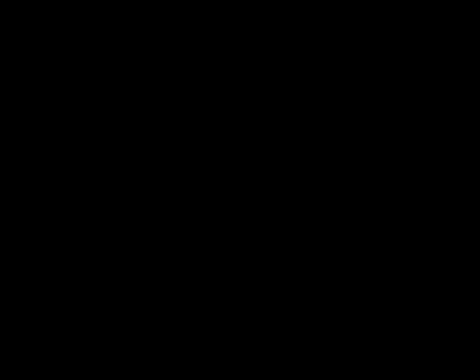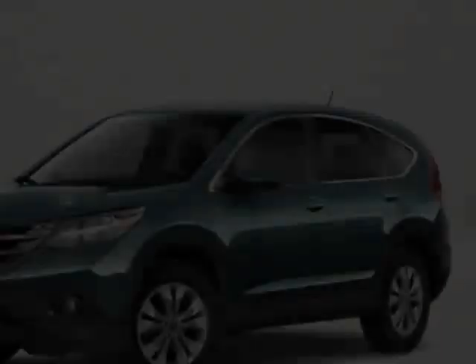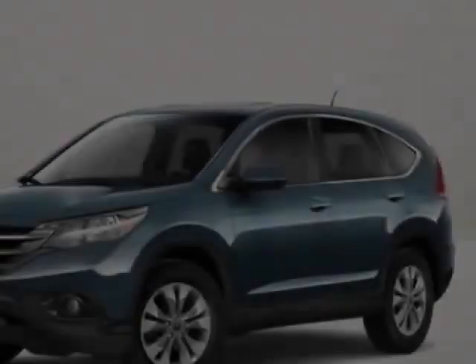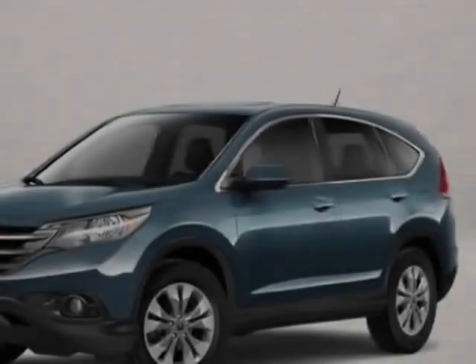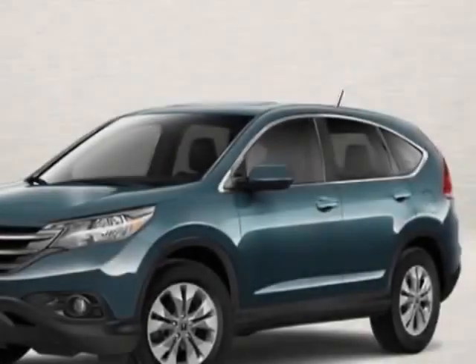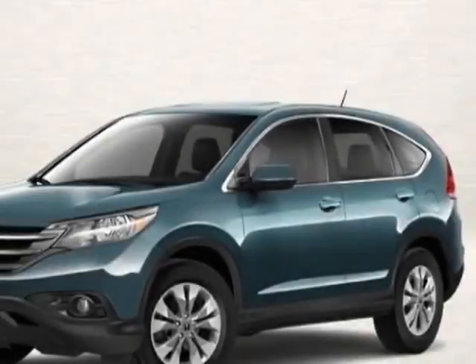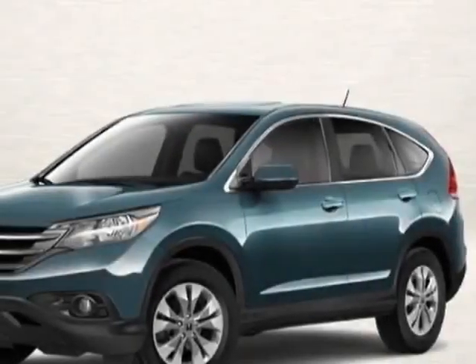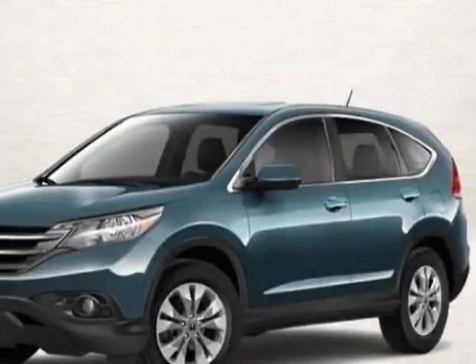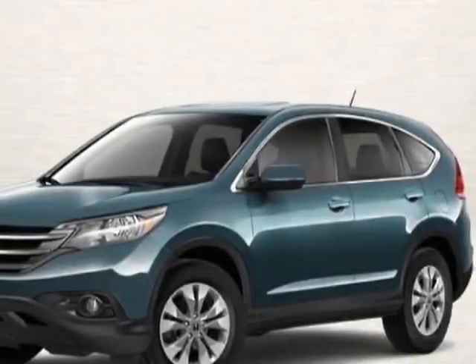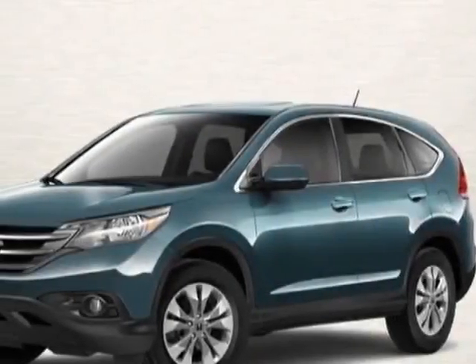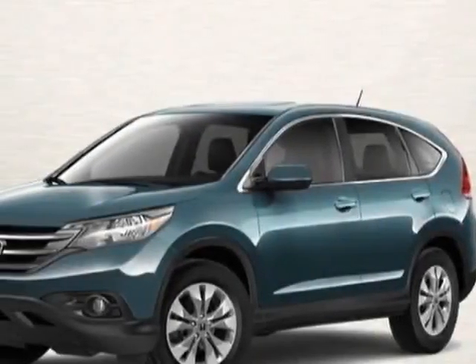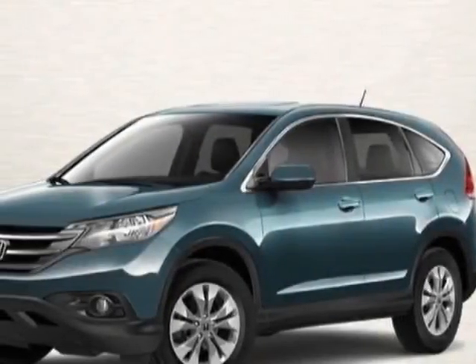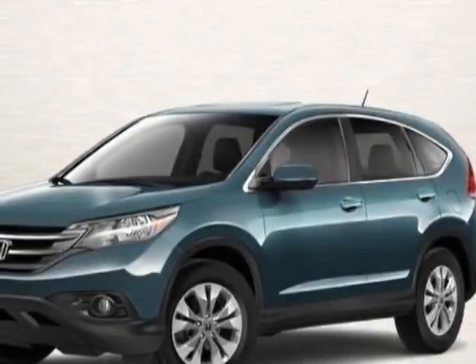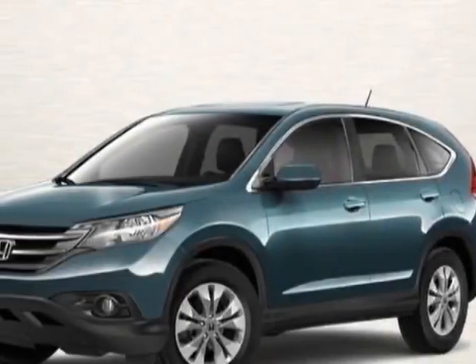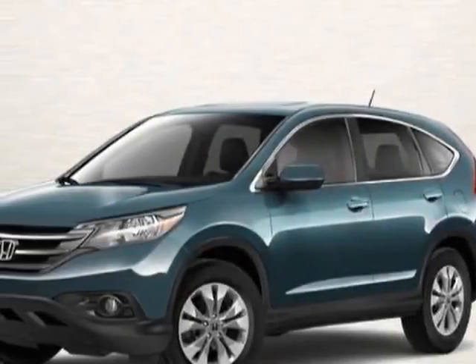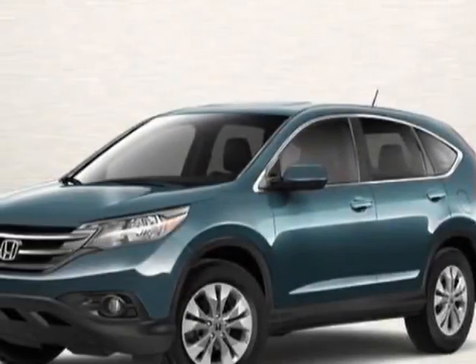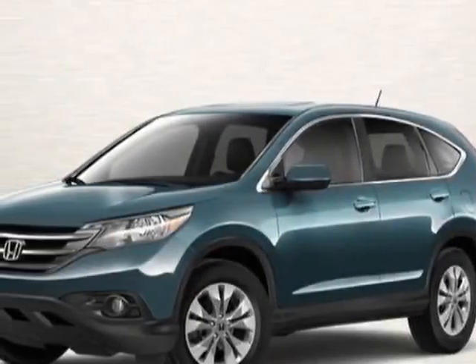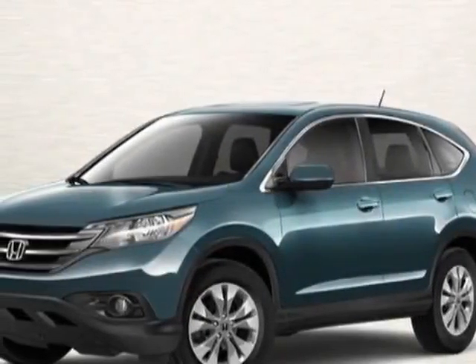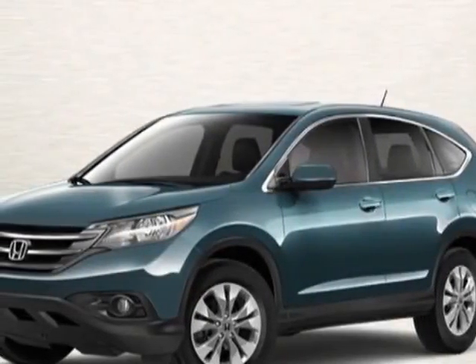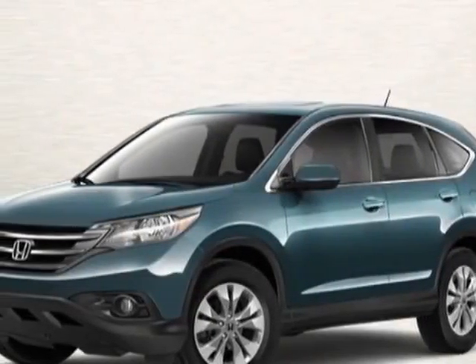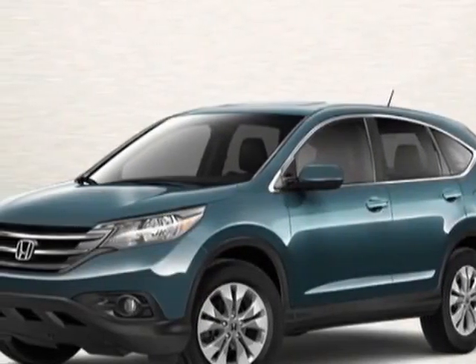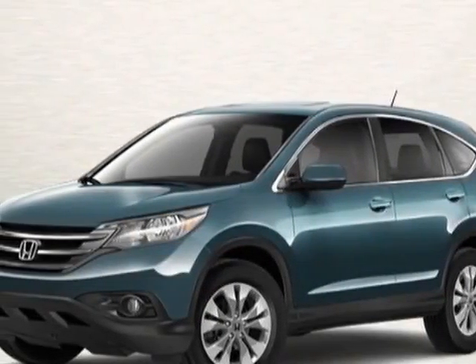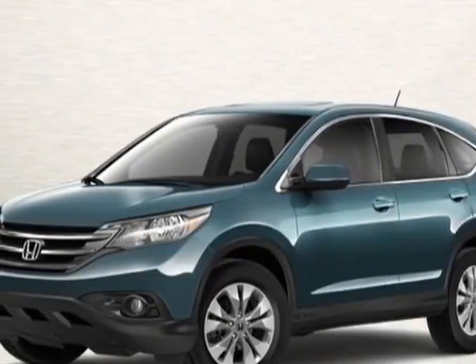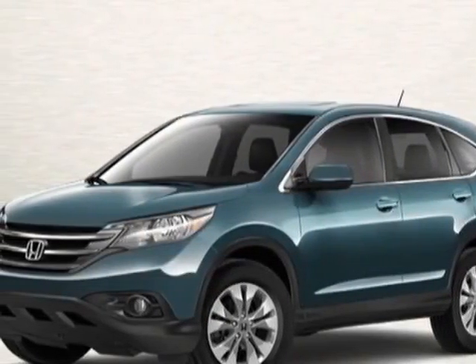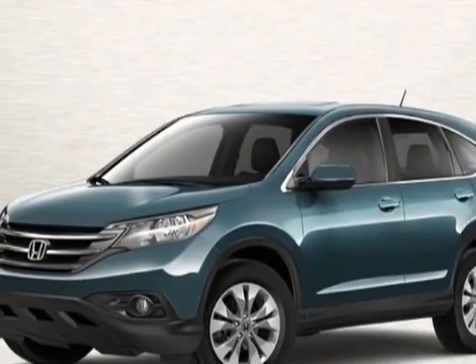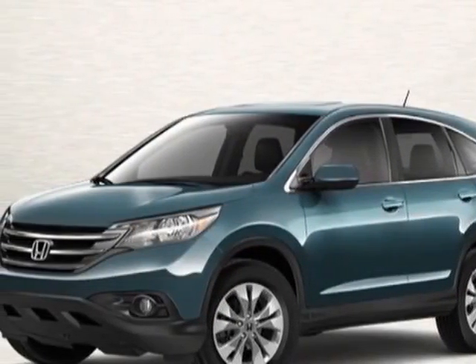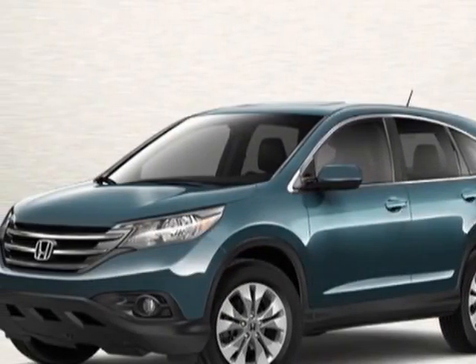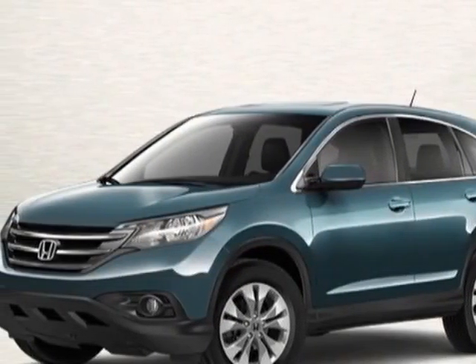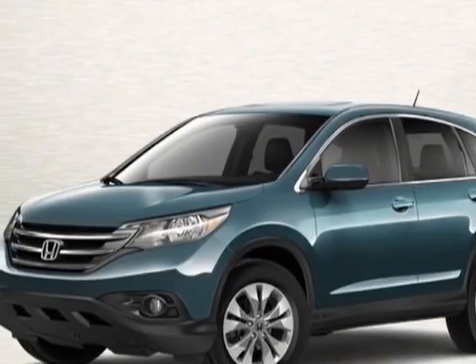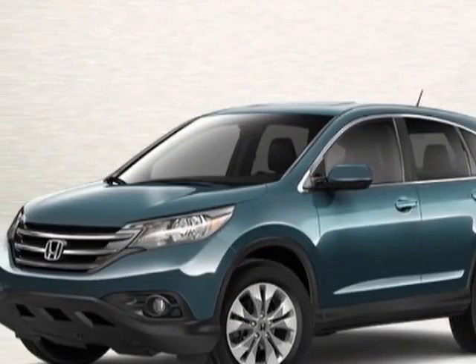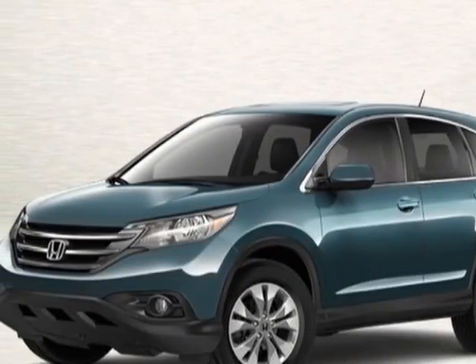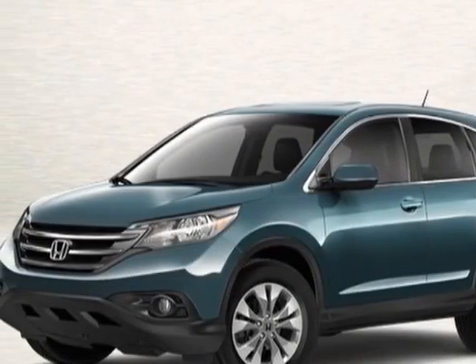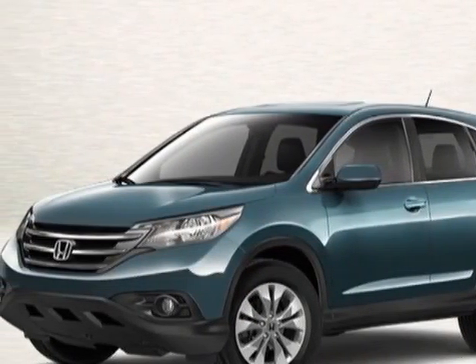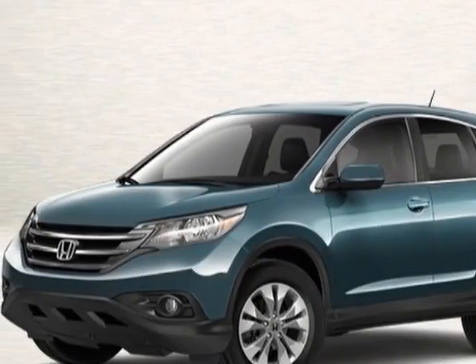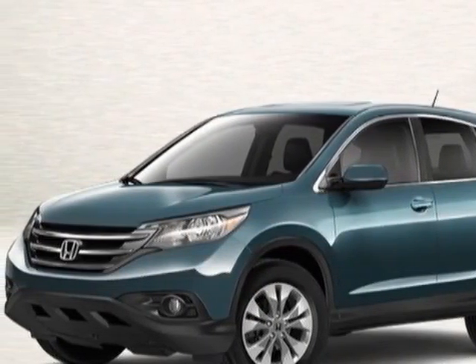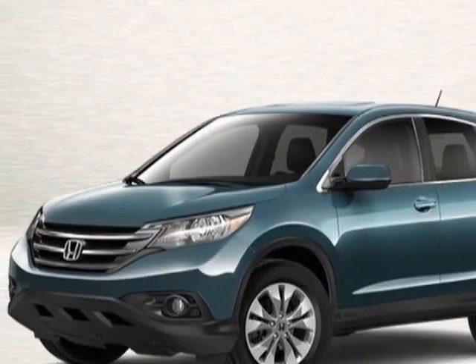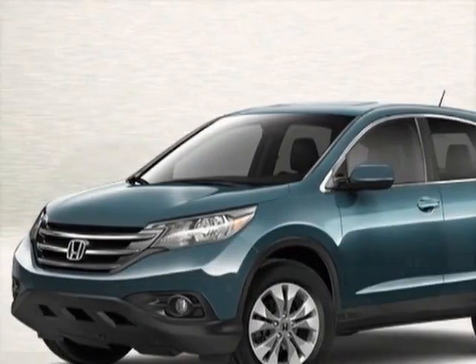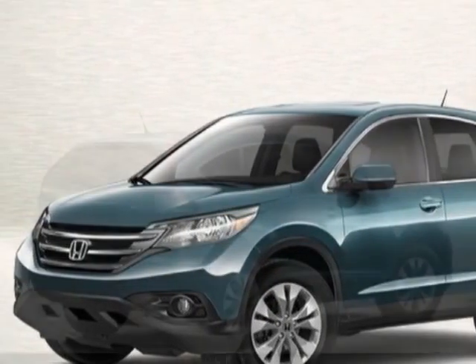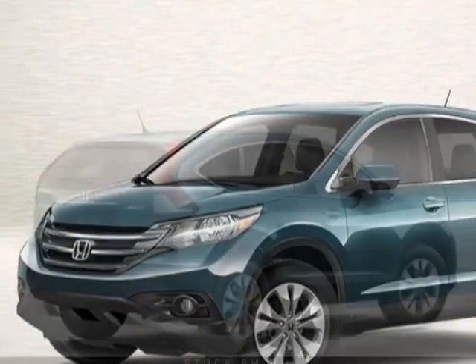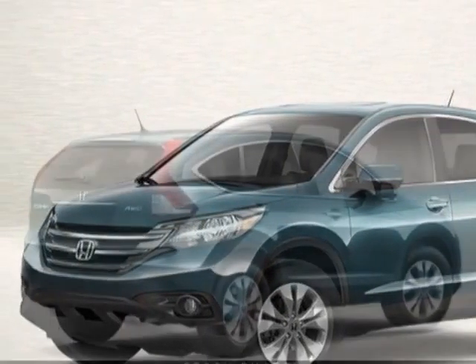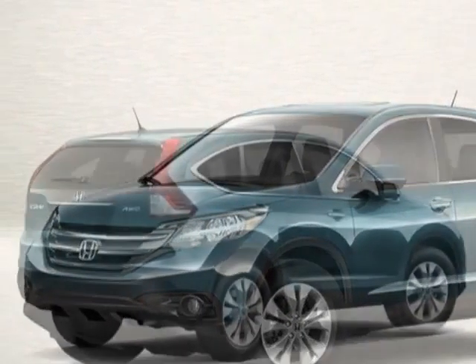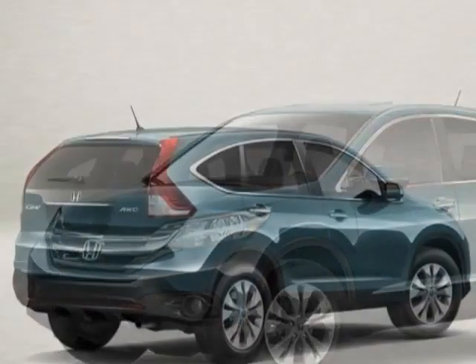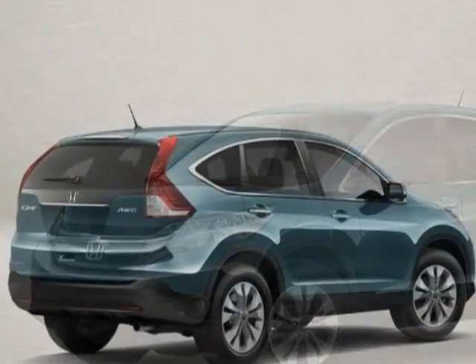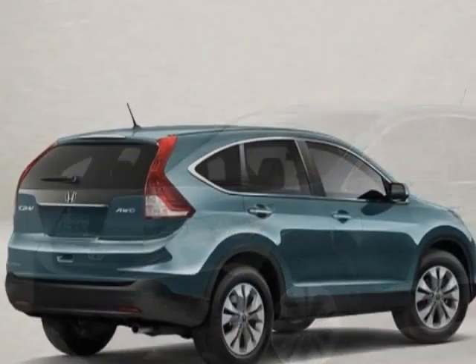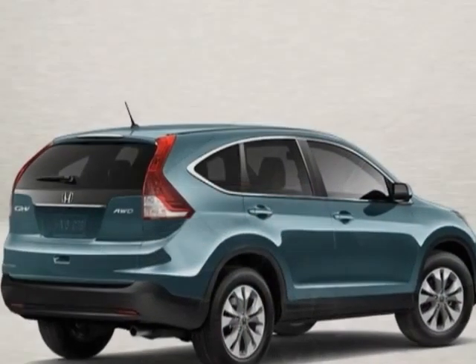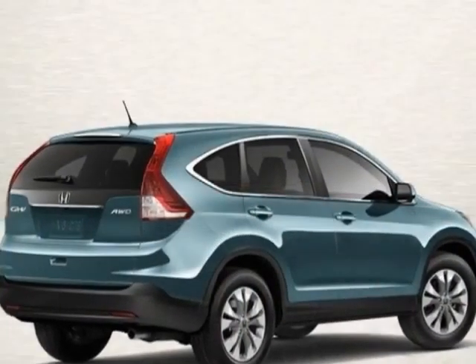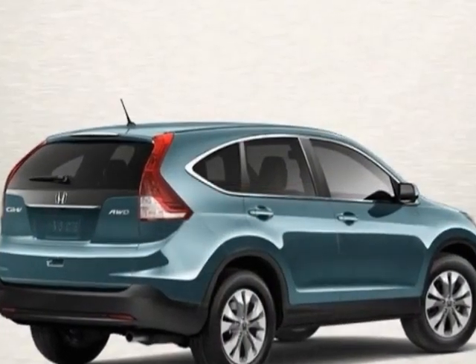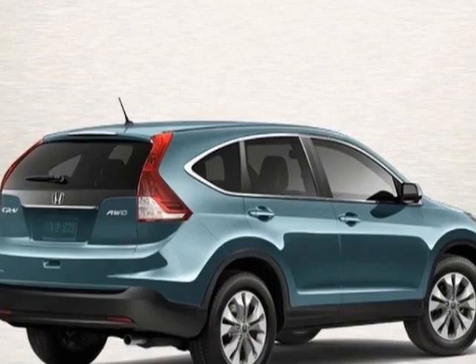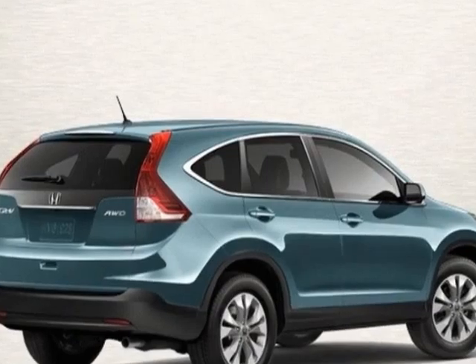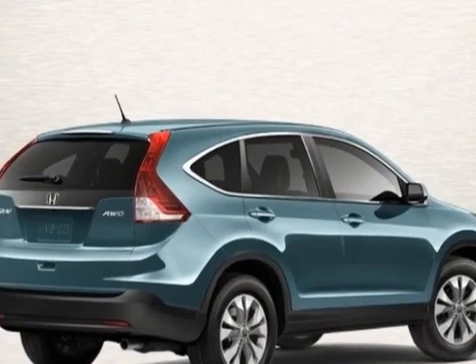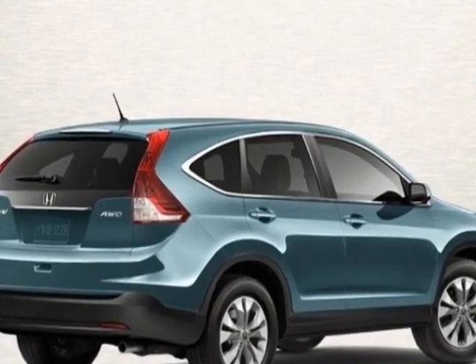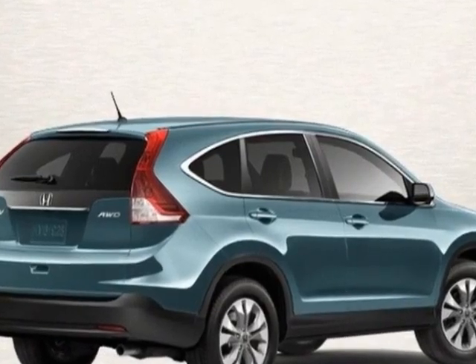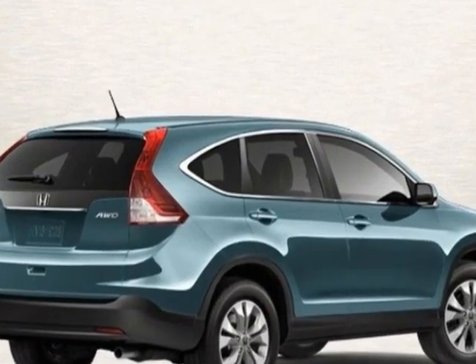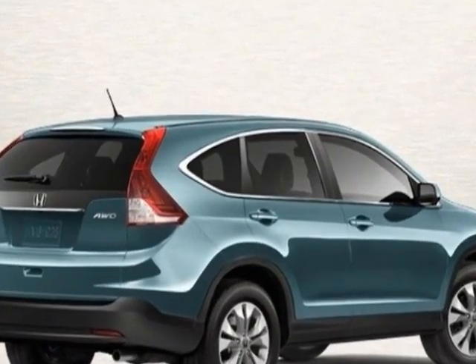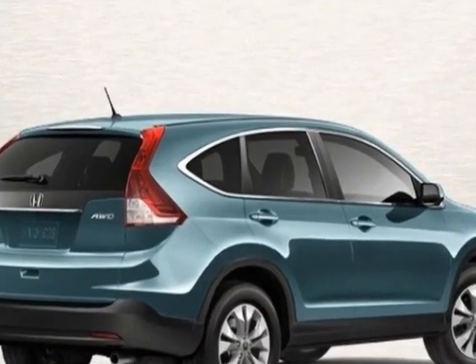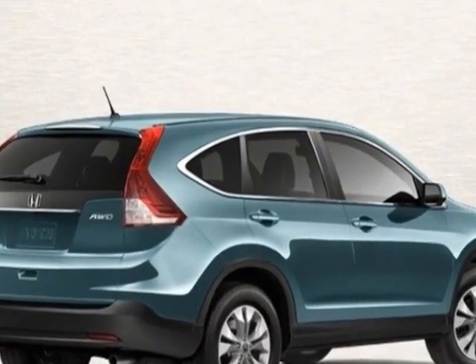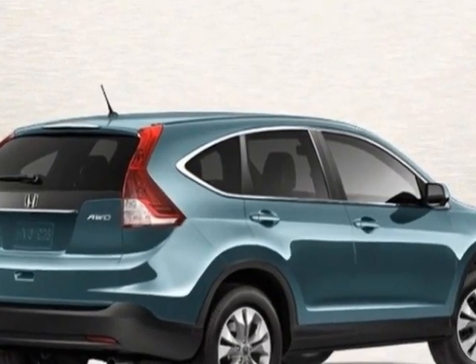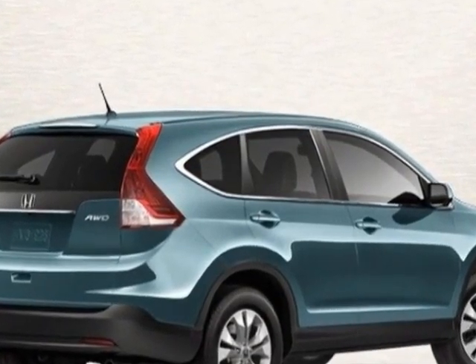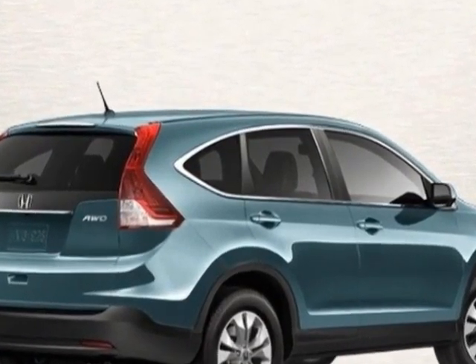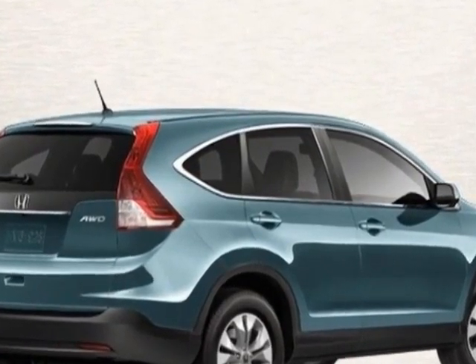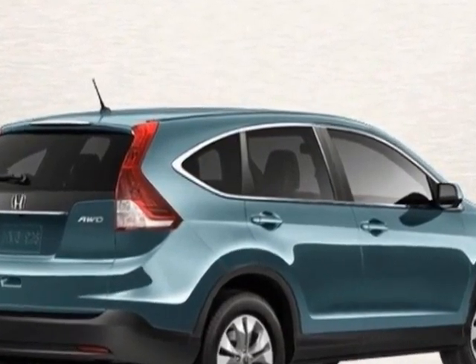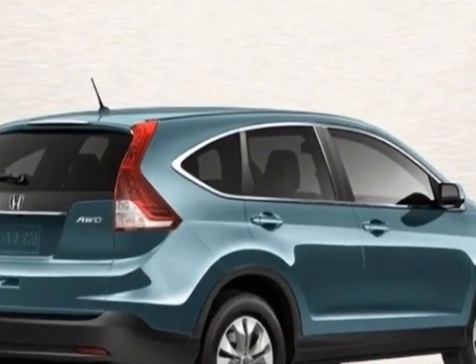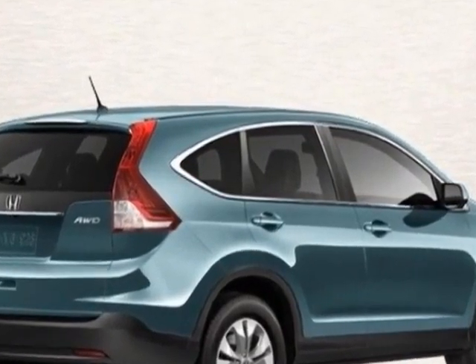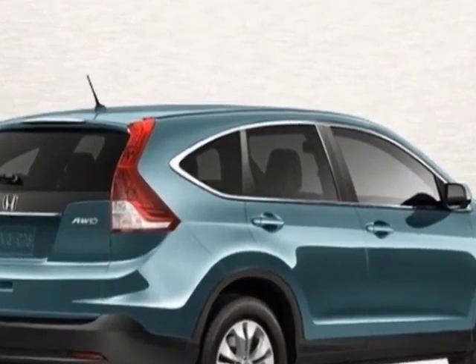Take a look at this new 2013 Honda CR-V. For your protection, this vehicle has a full factory warranty.